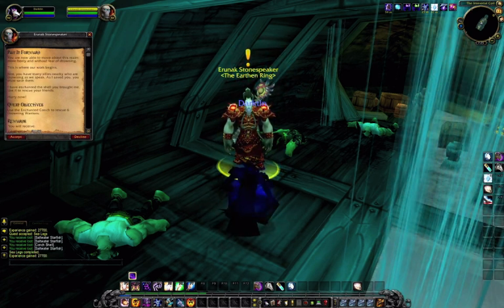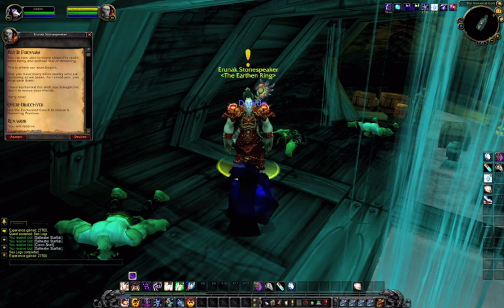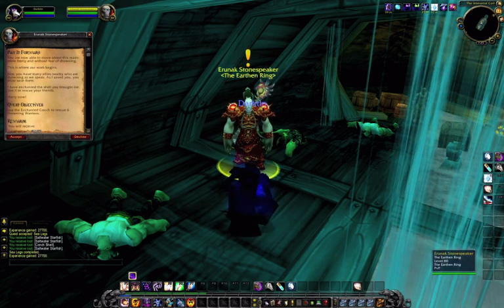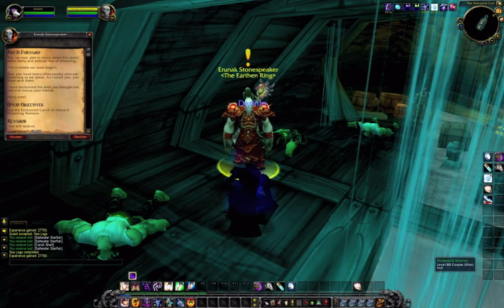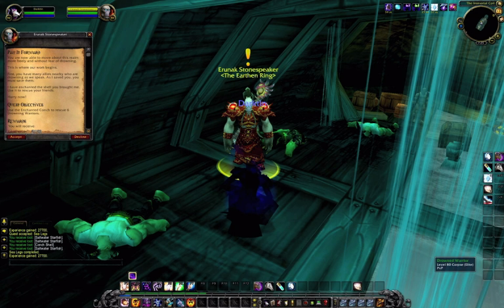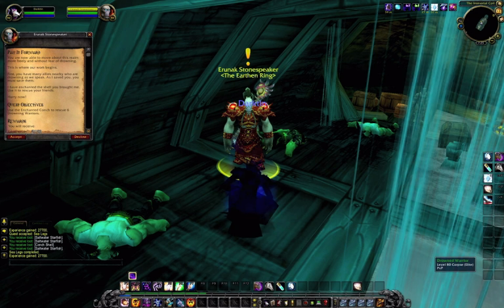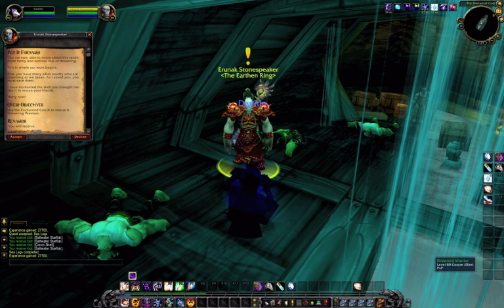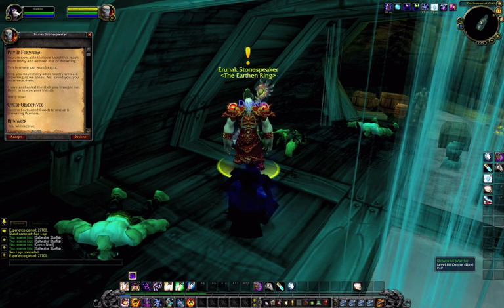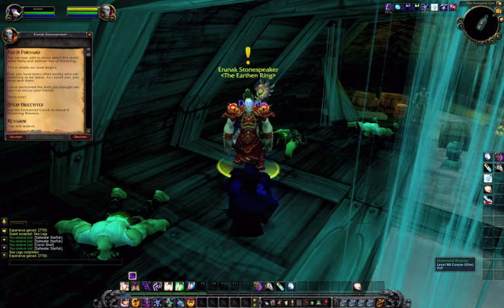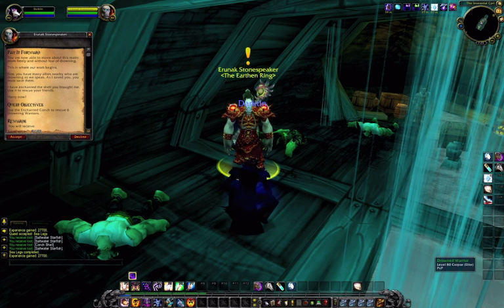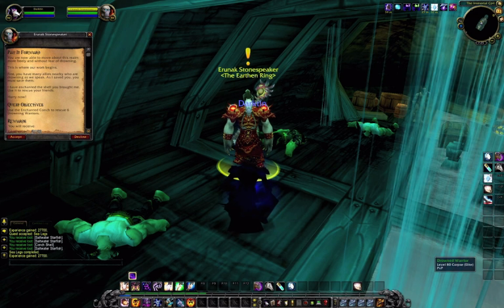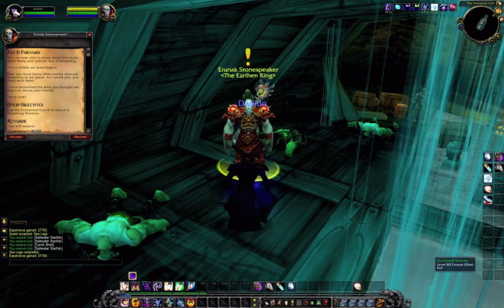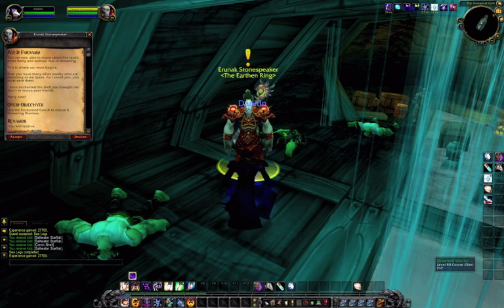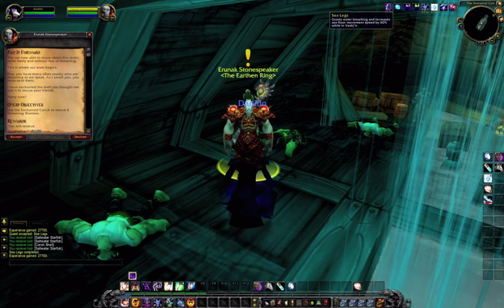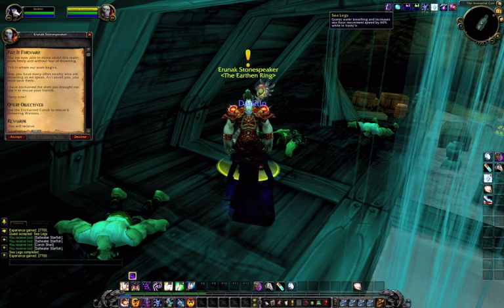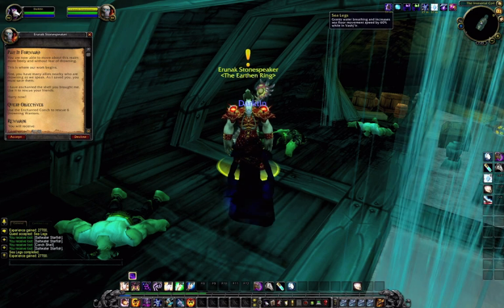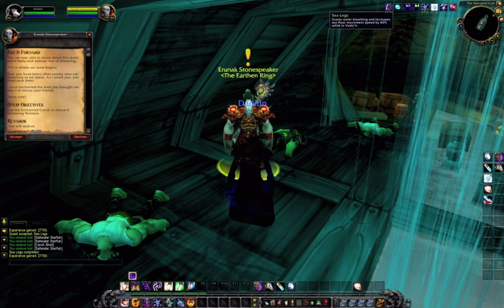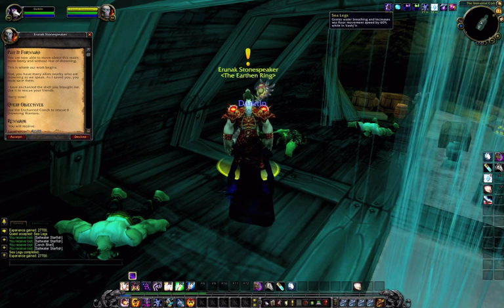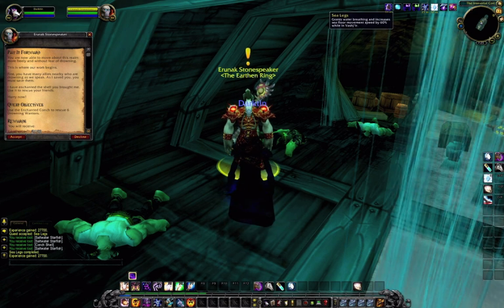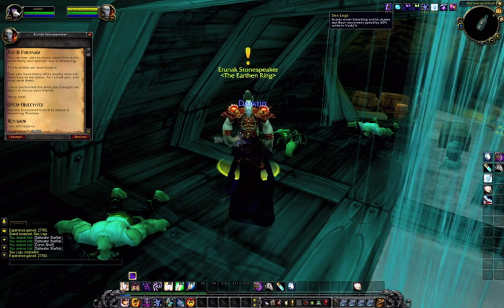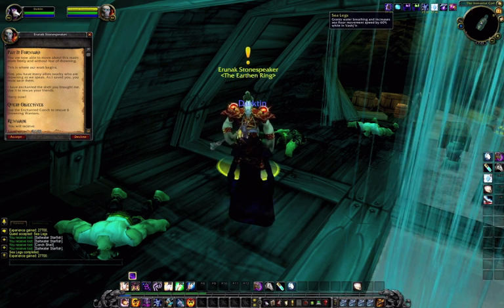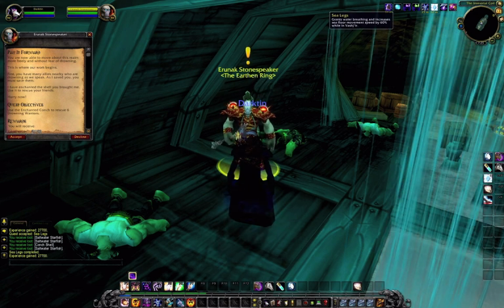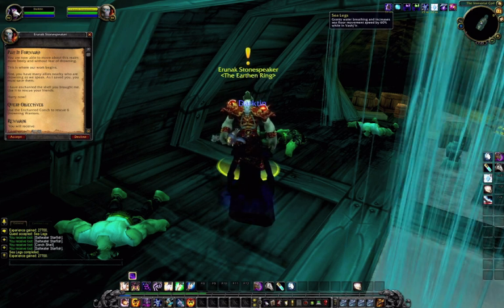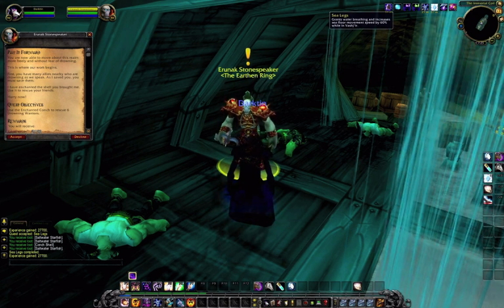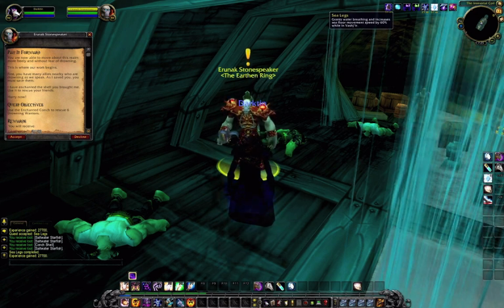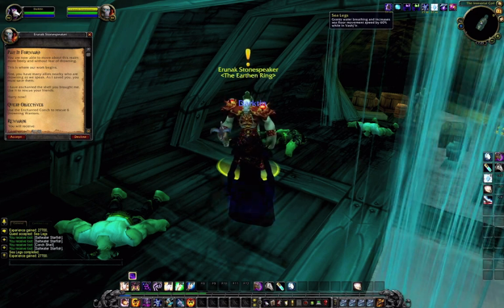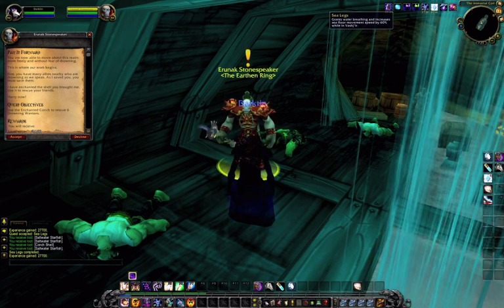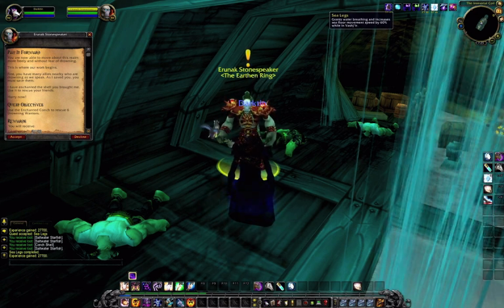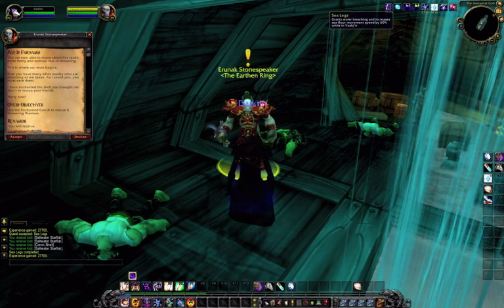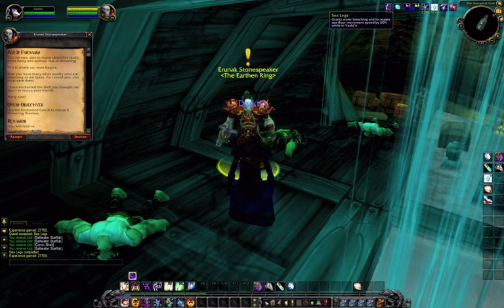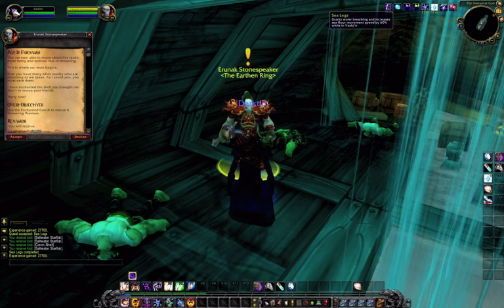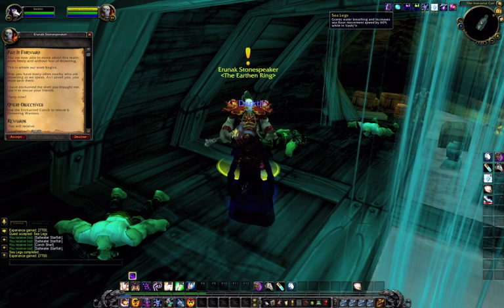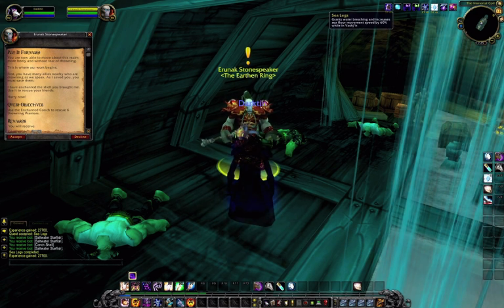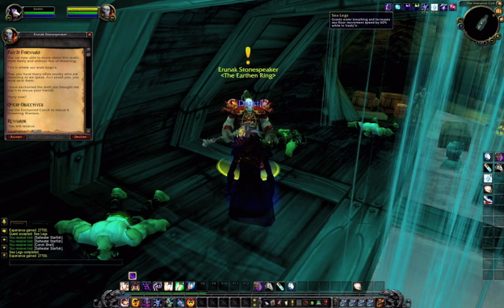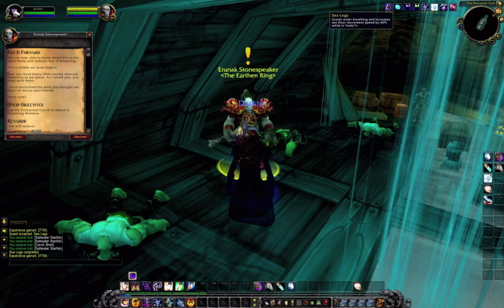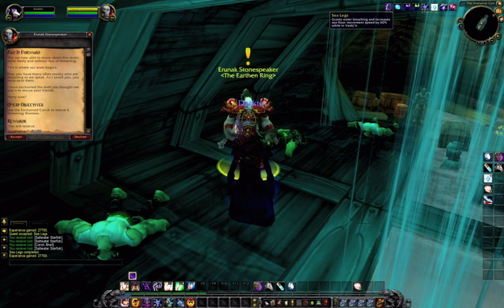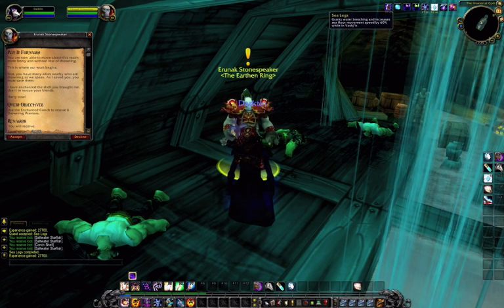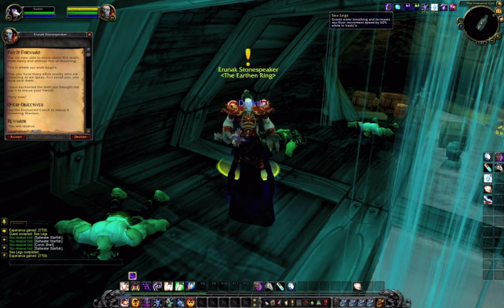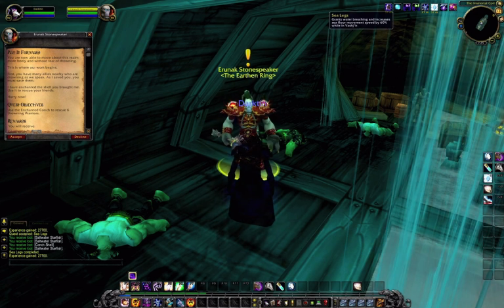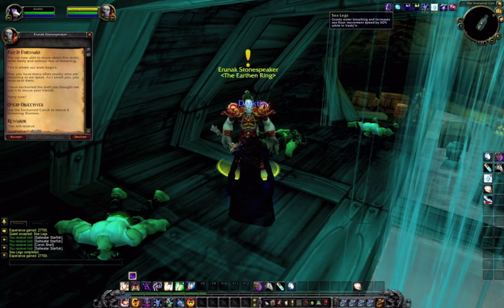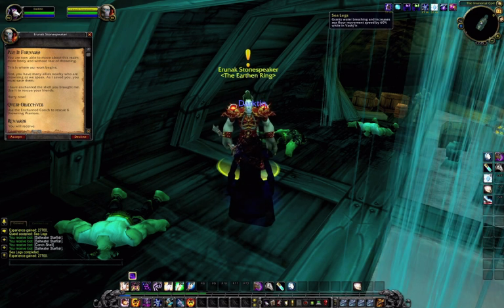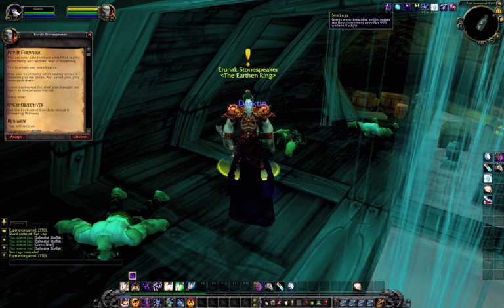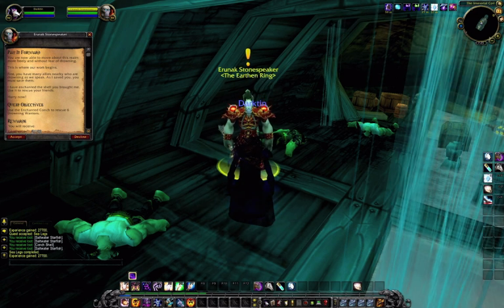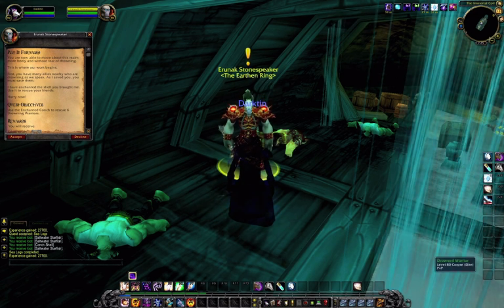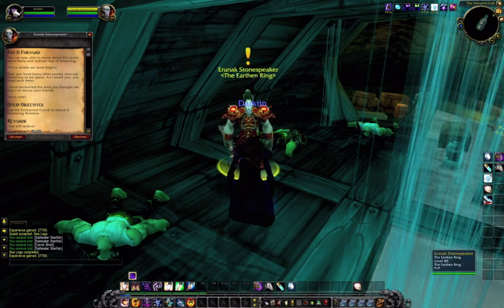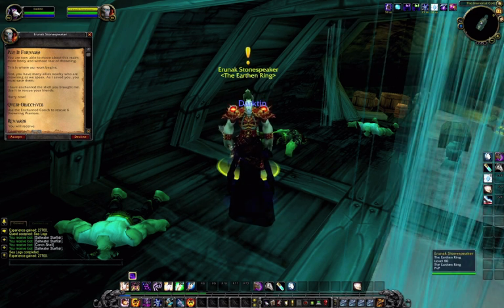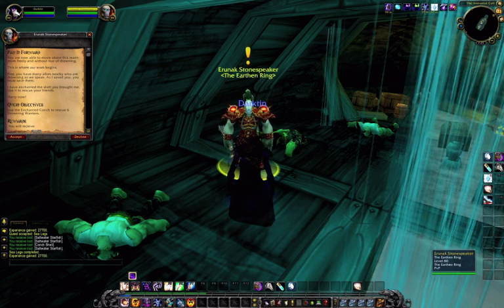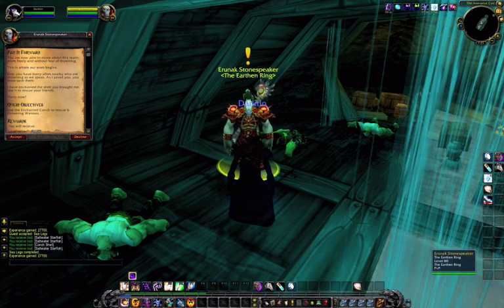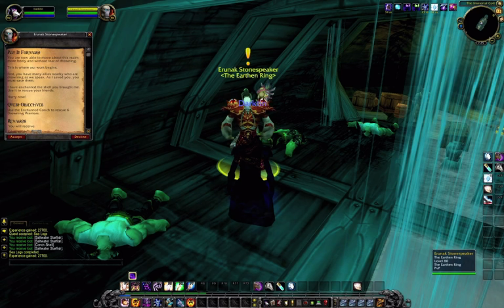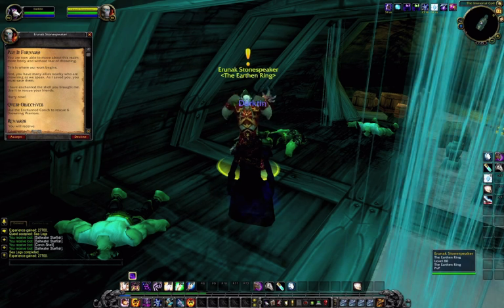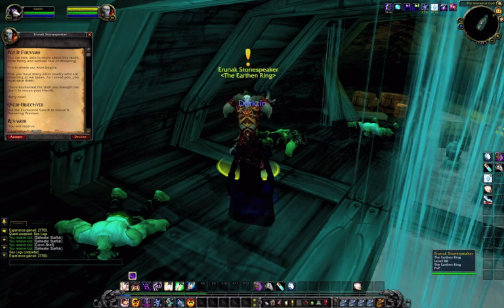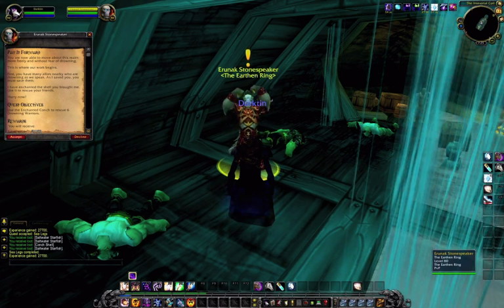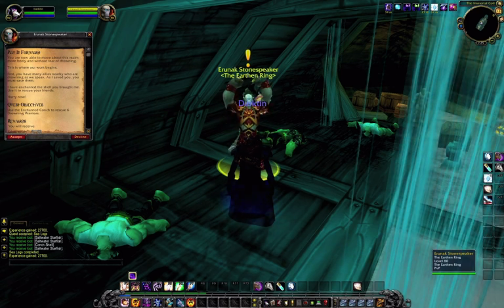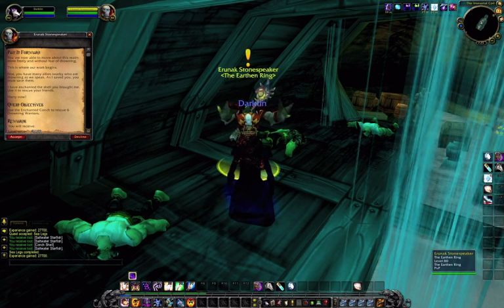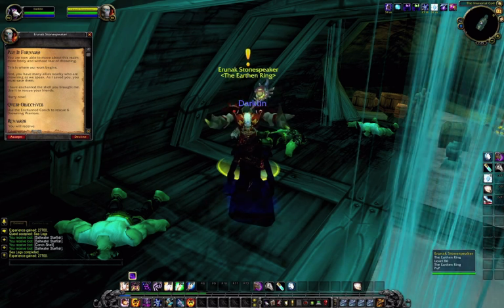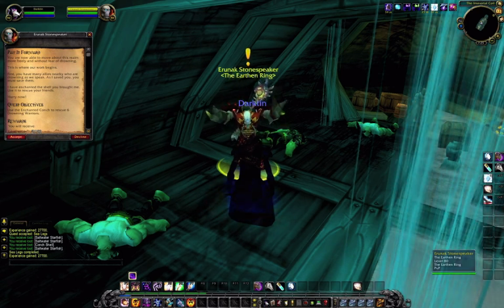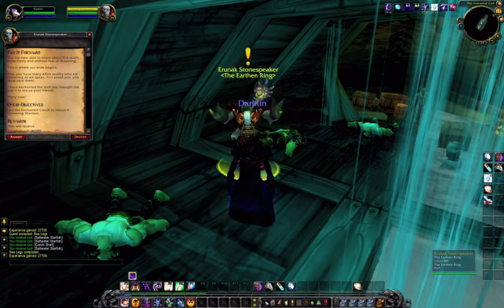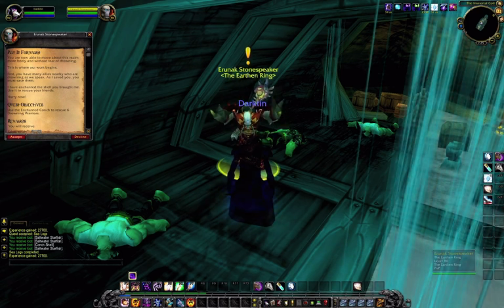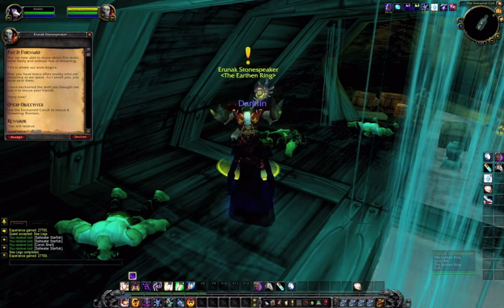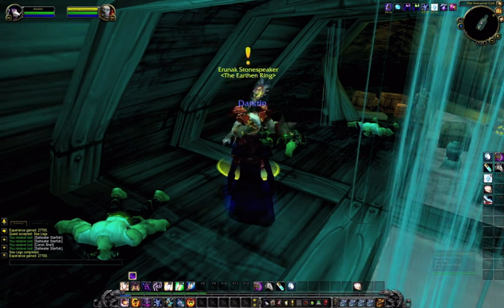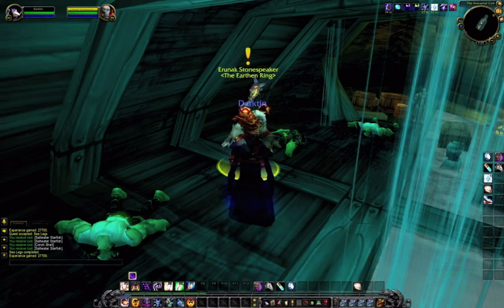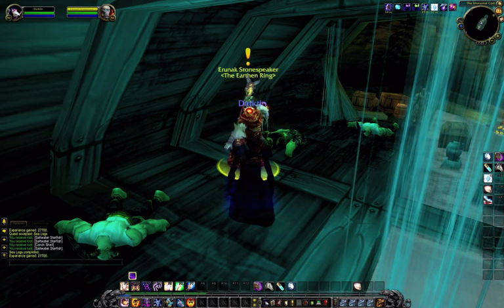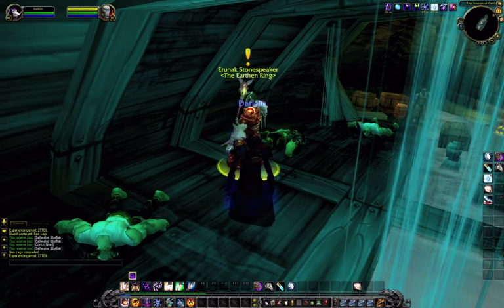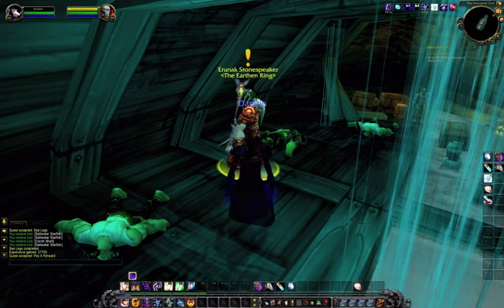Now as you can see, I have the buff Sea Legs, which gives me the ability to swim faster and move faster when I'm on the ocean floor.